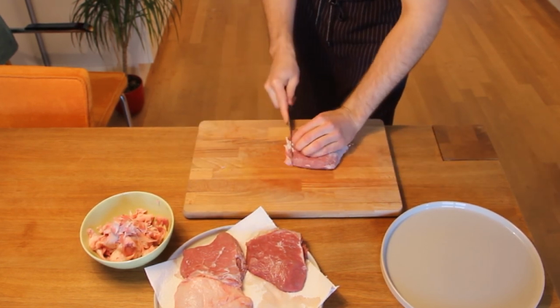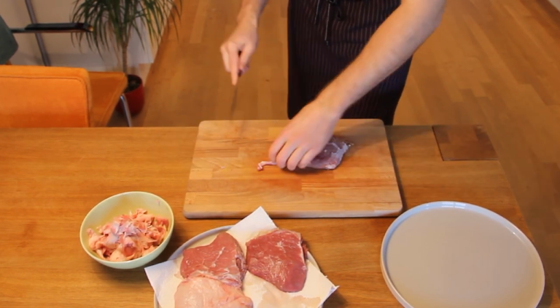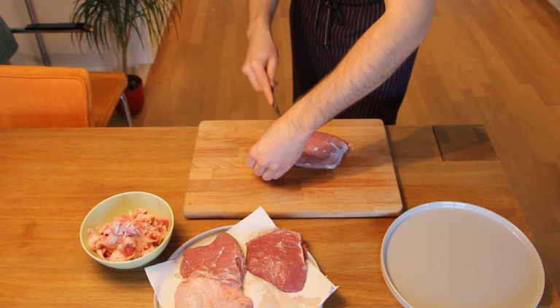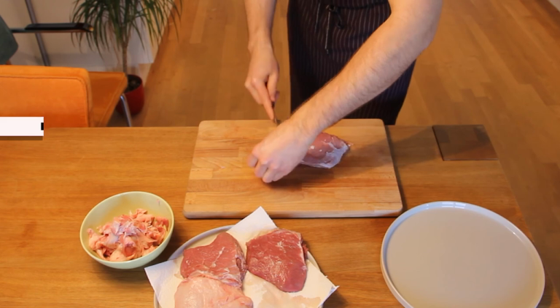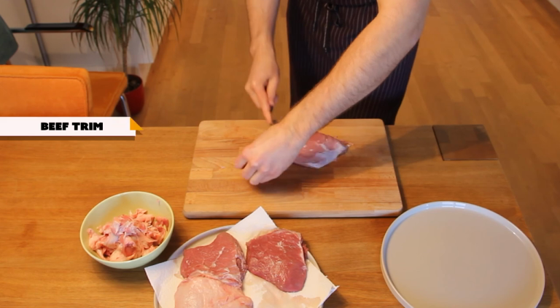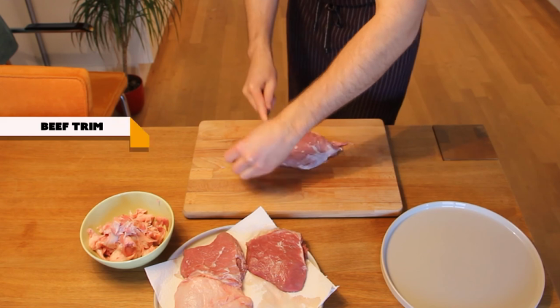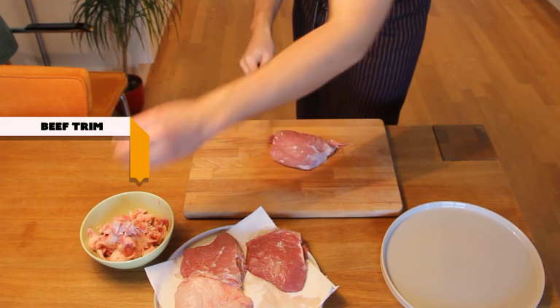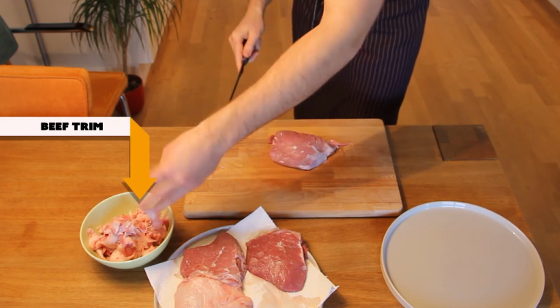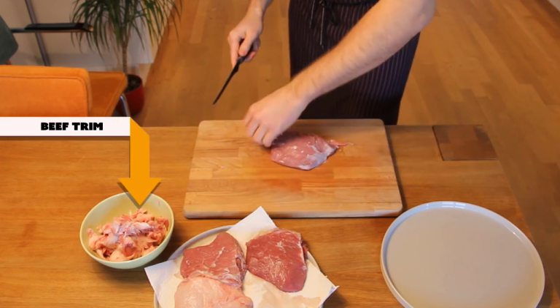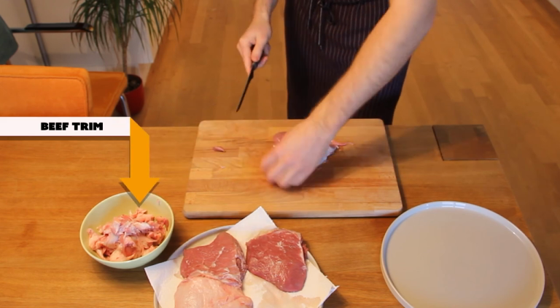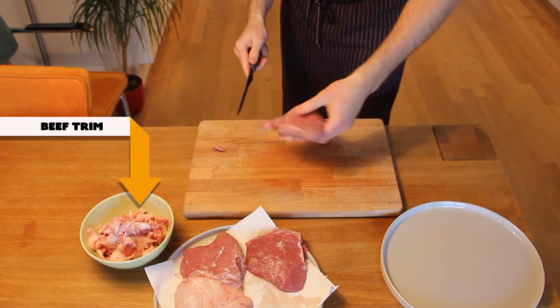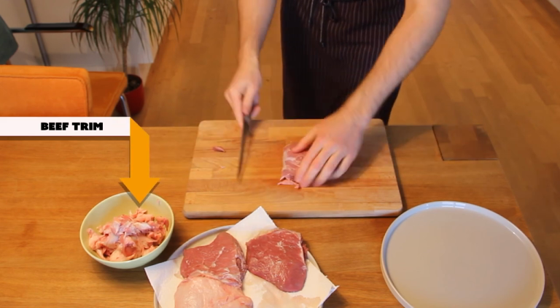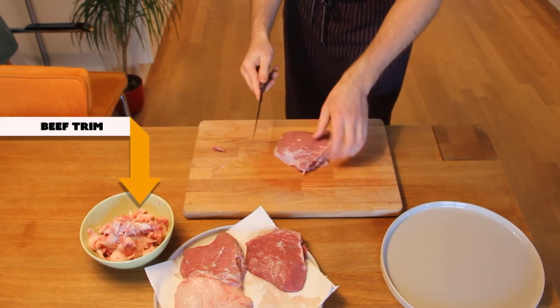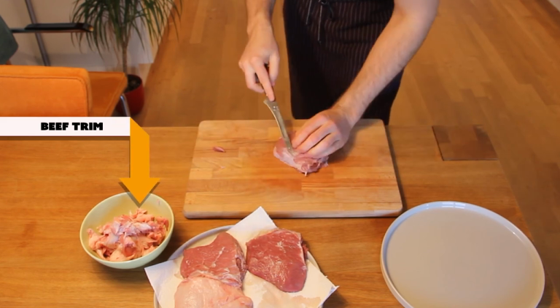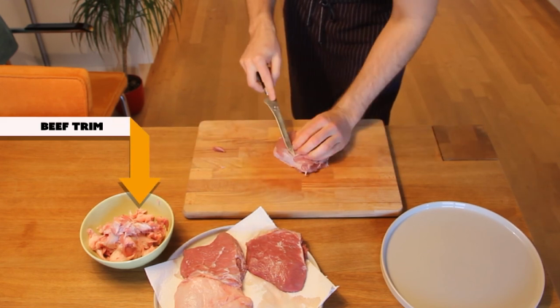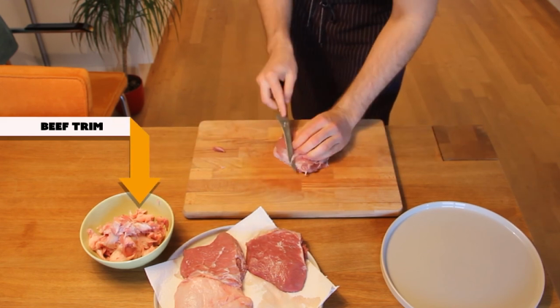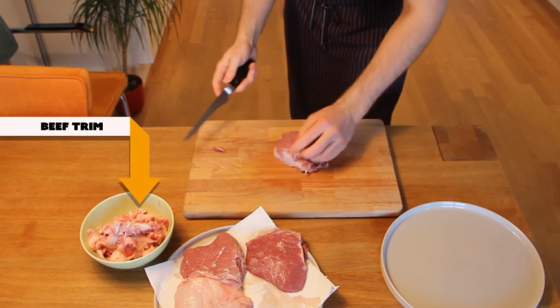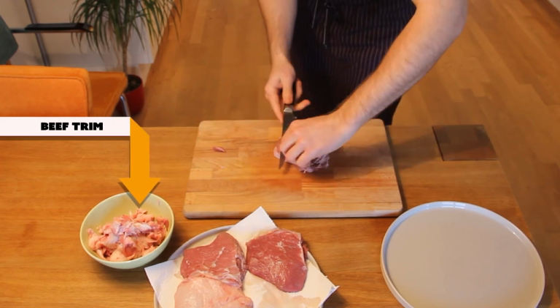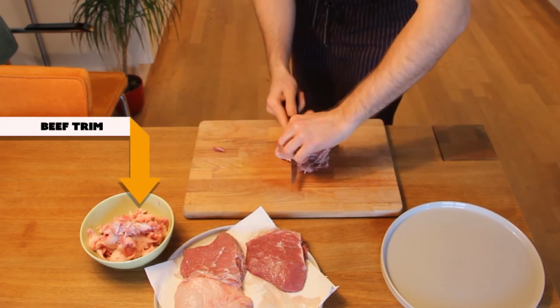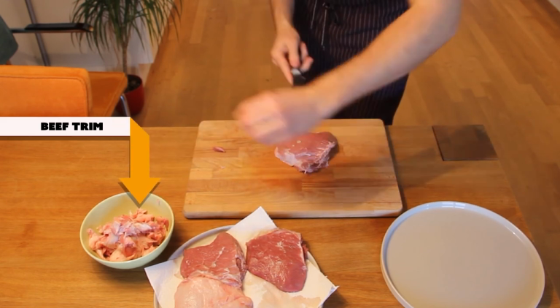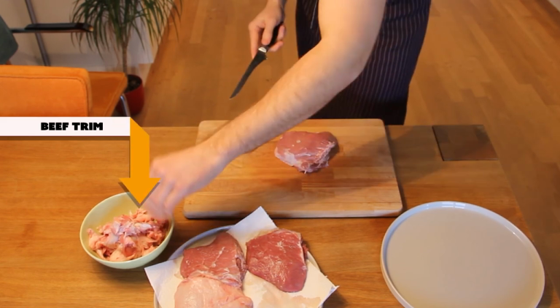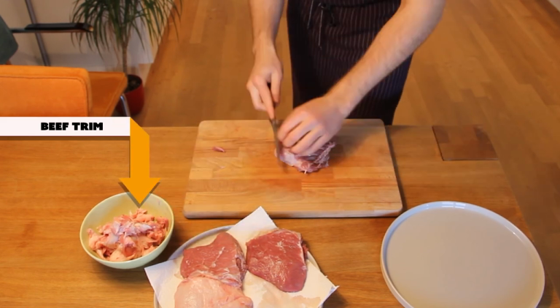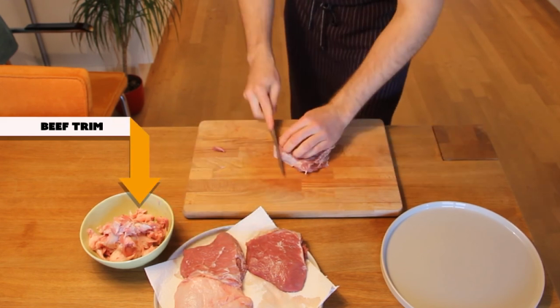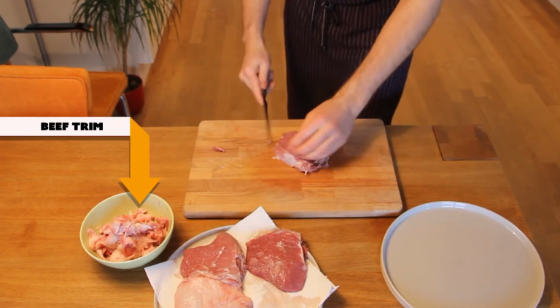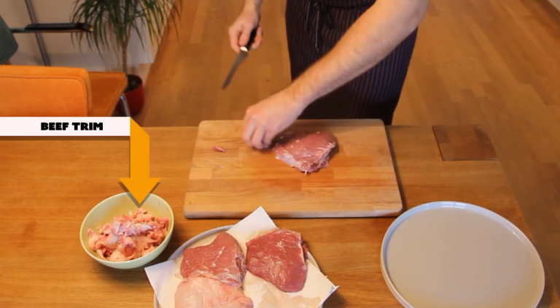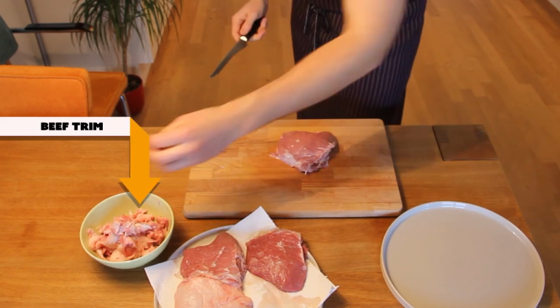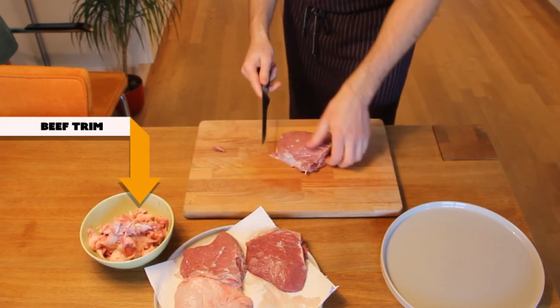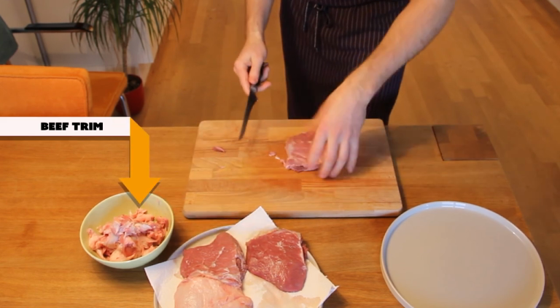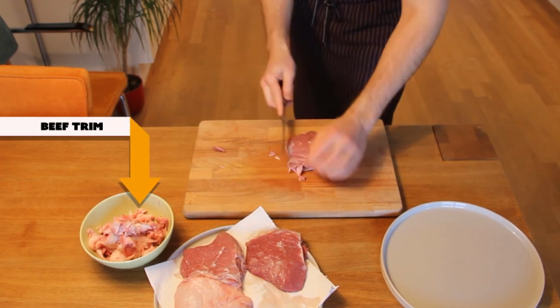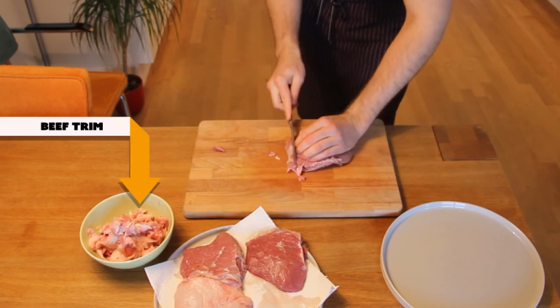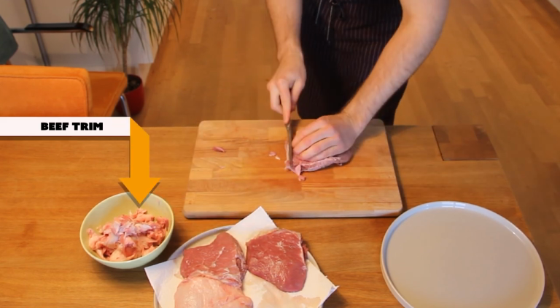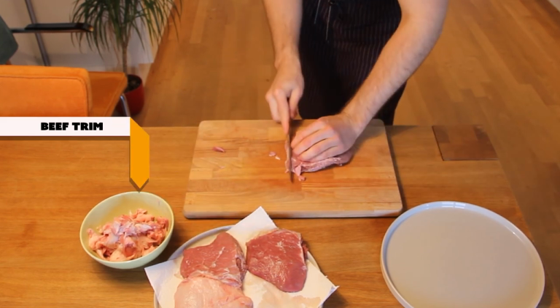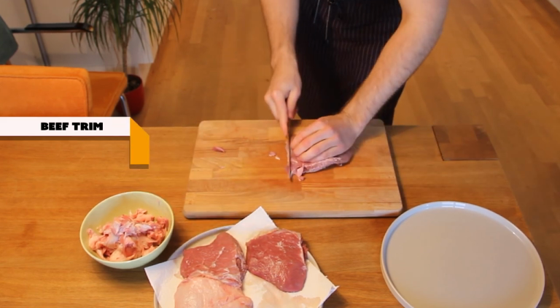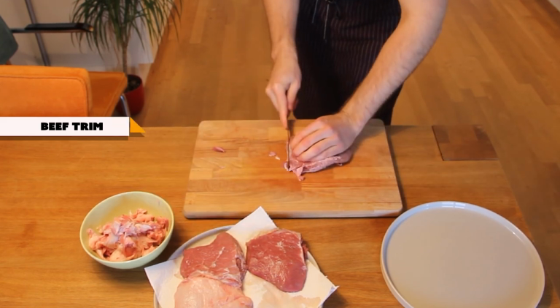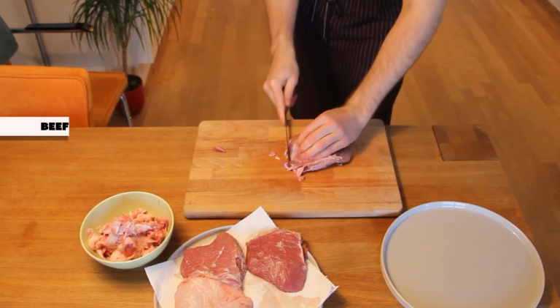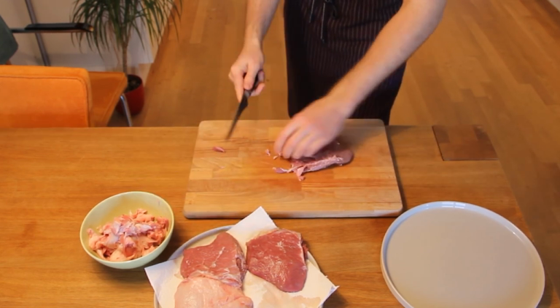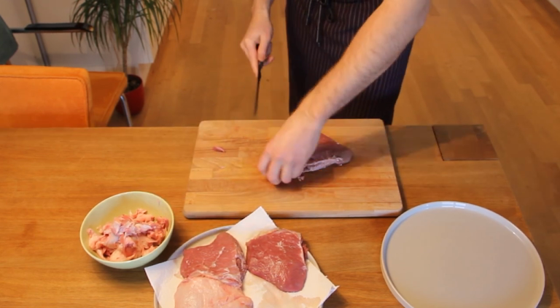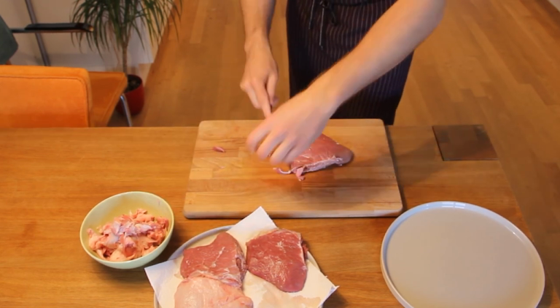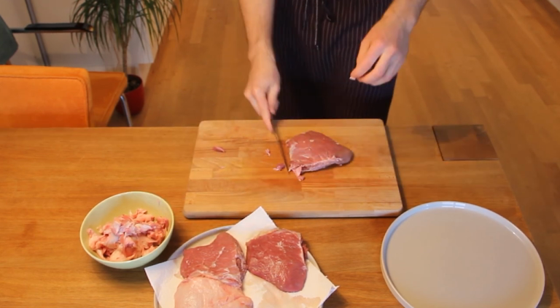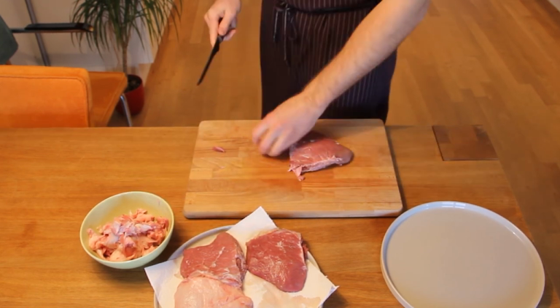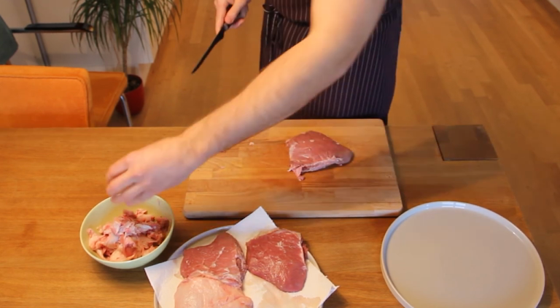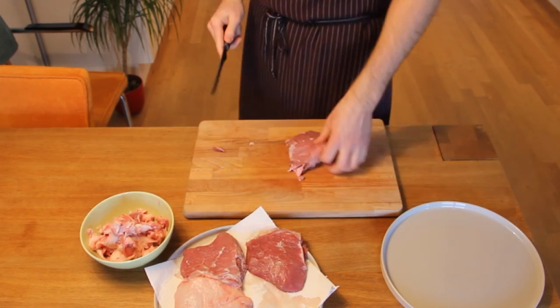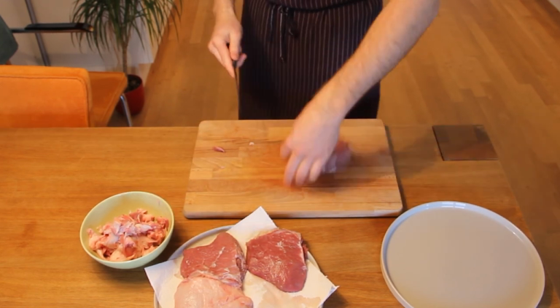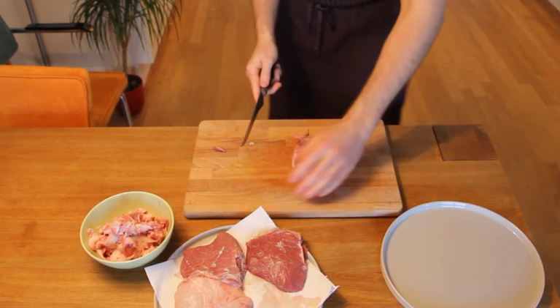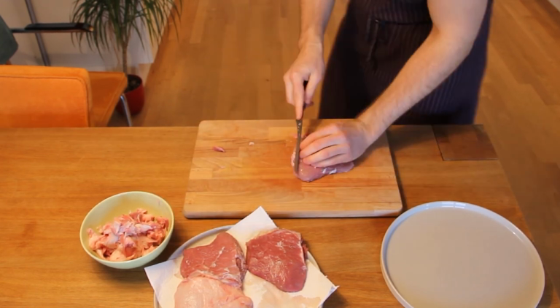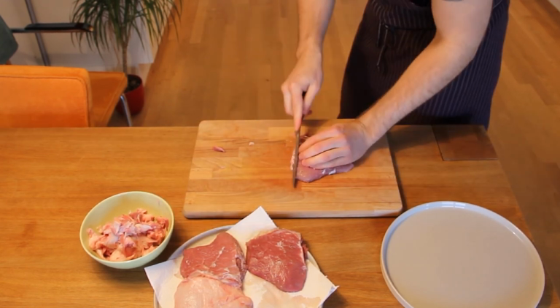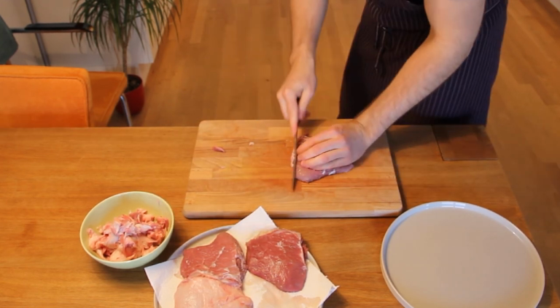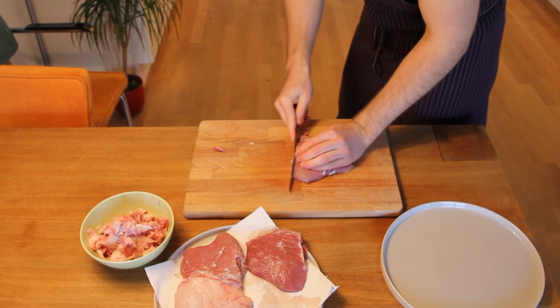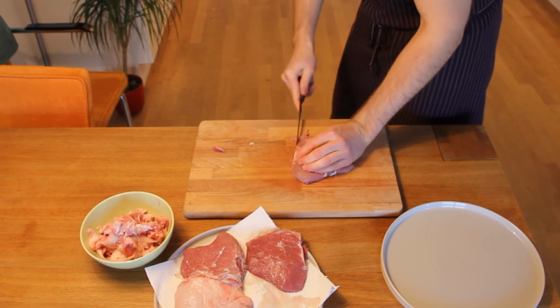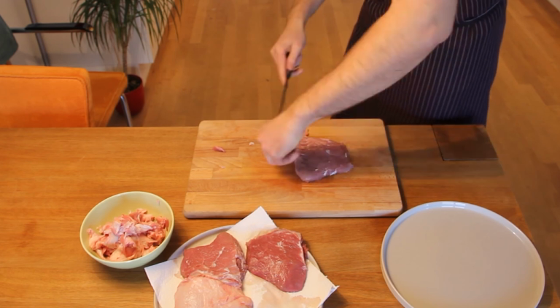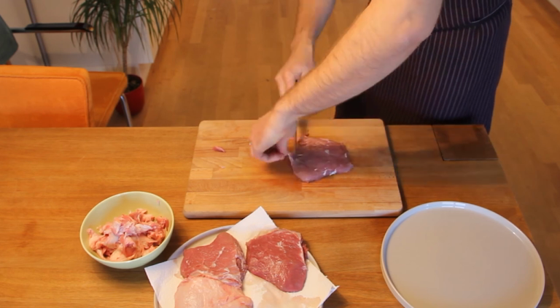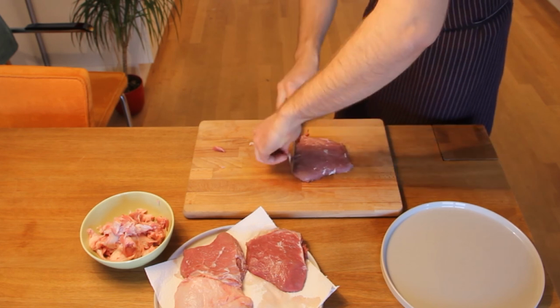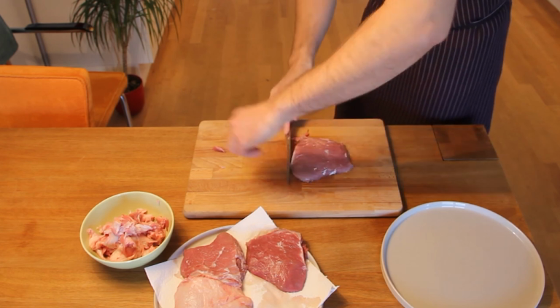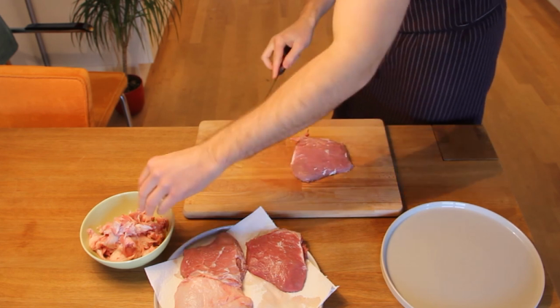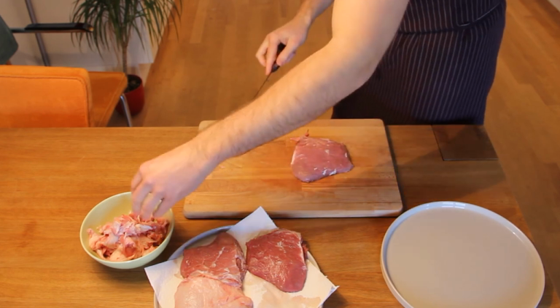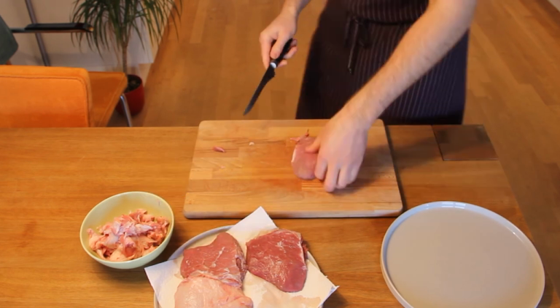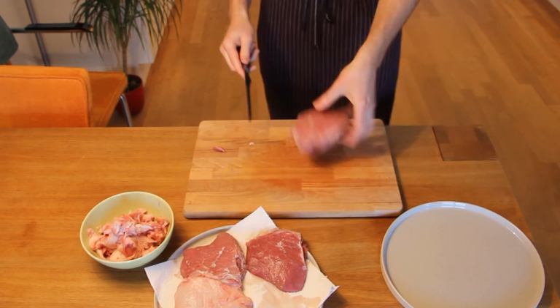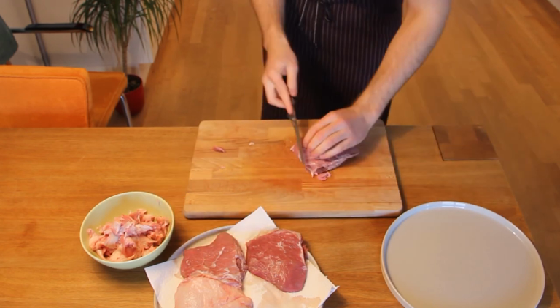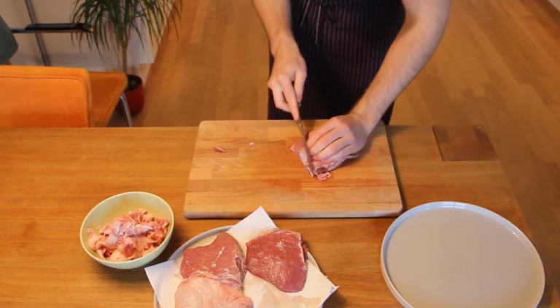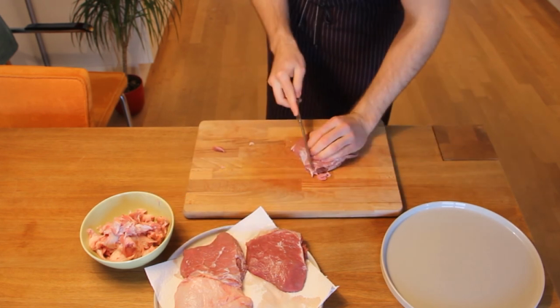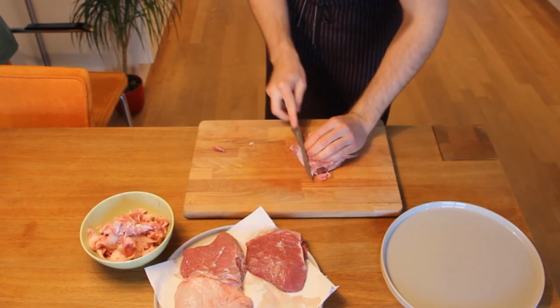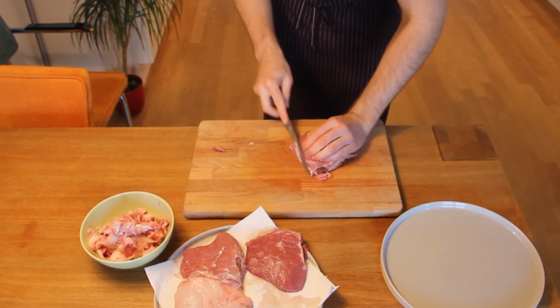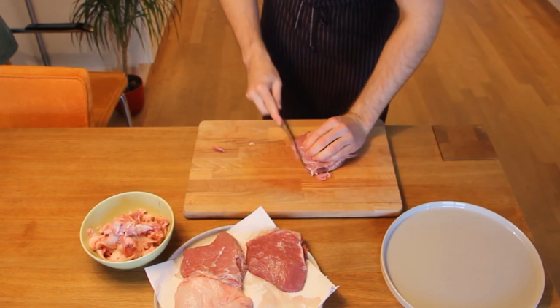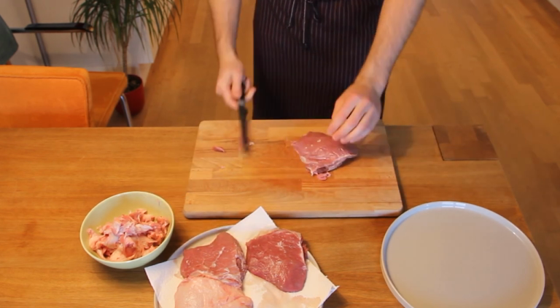This pile of beef trim in the bowl here — you can totally save that. Use it to fortify your stocks, sauces, and gravies.